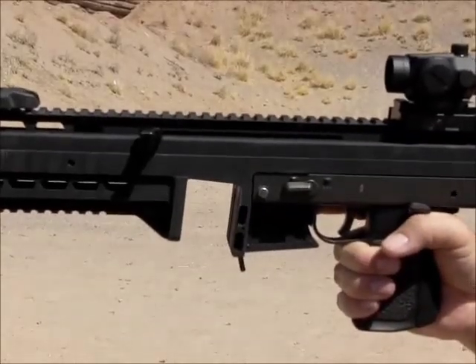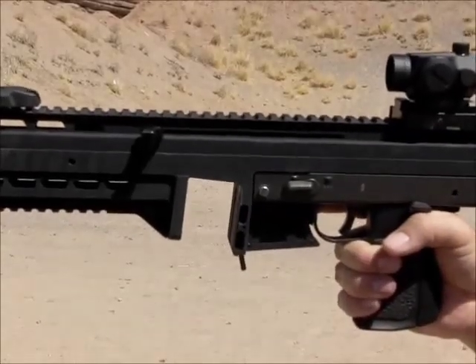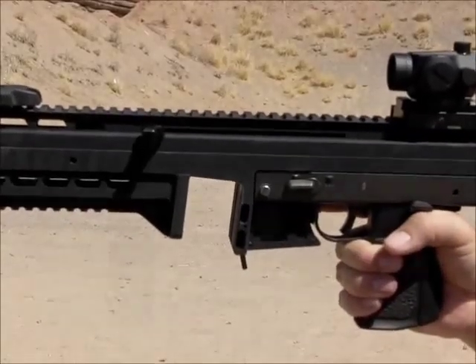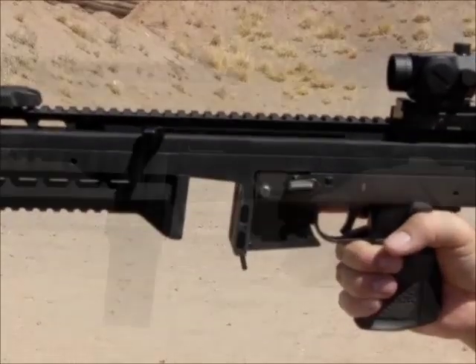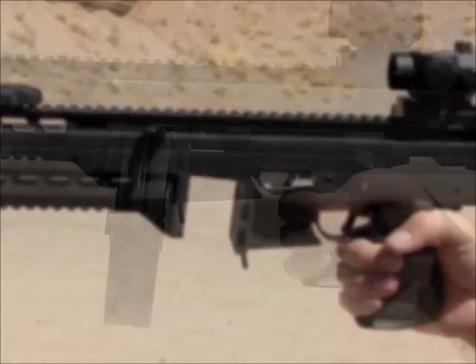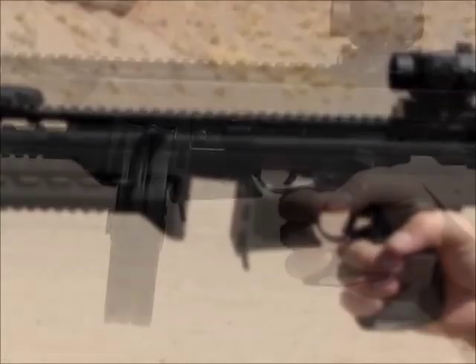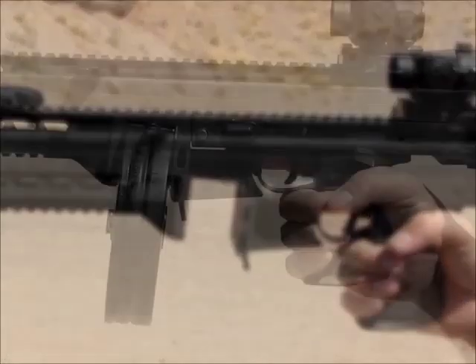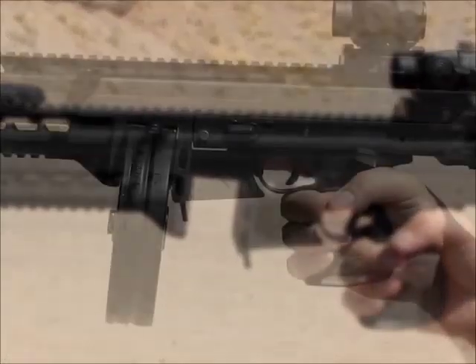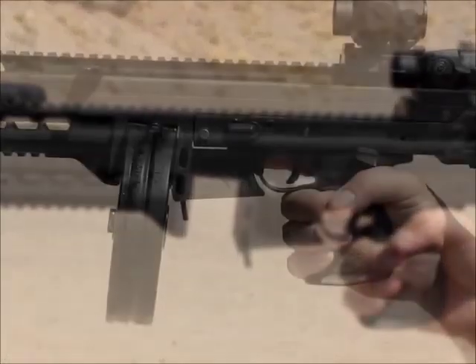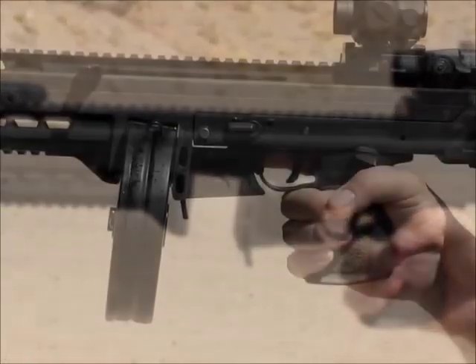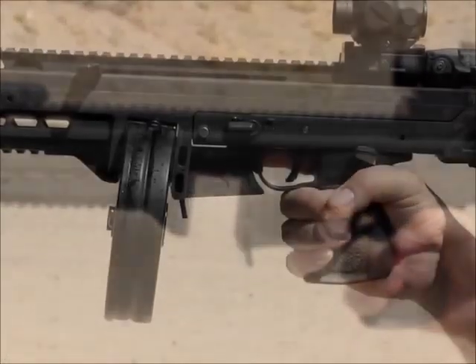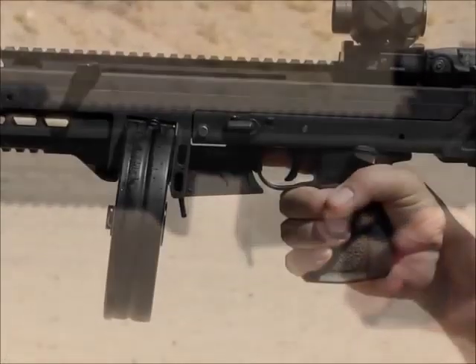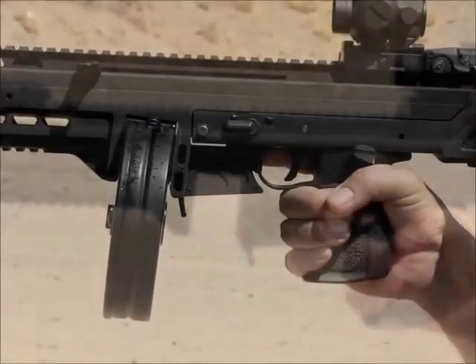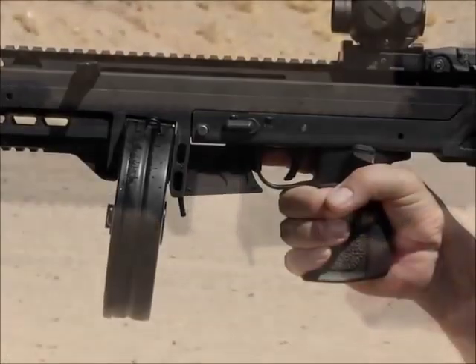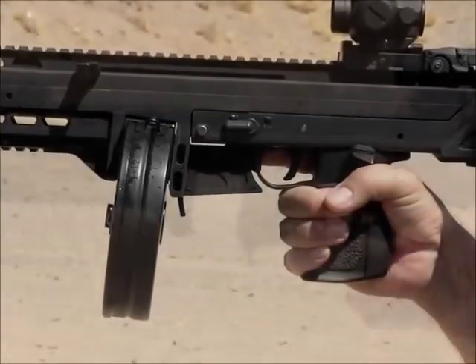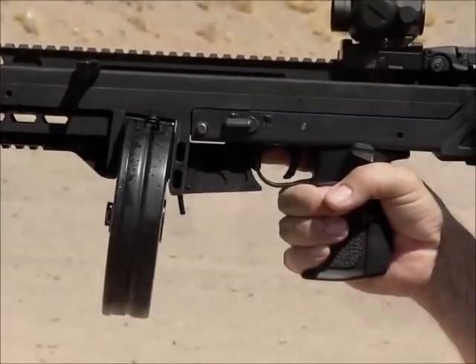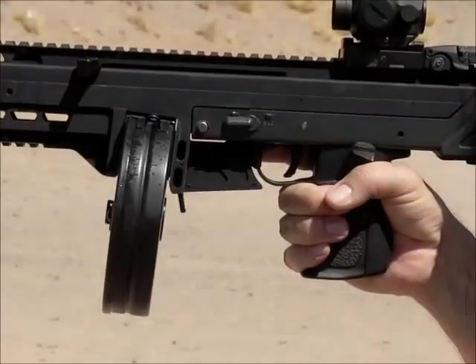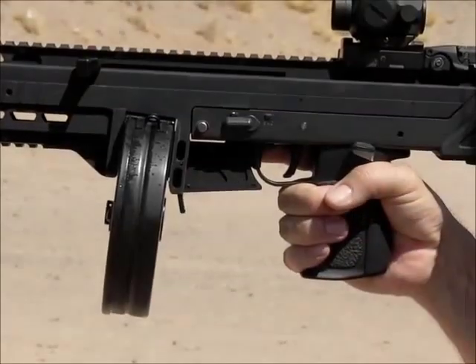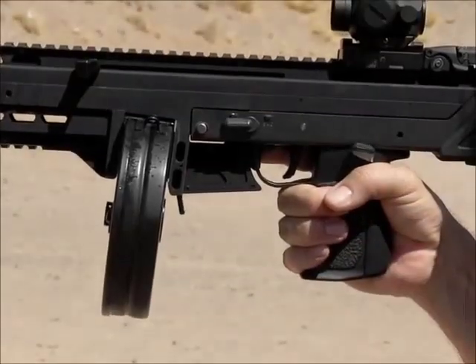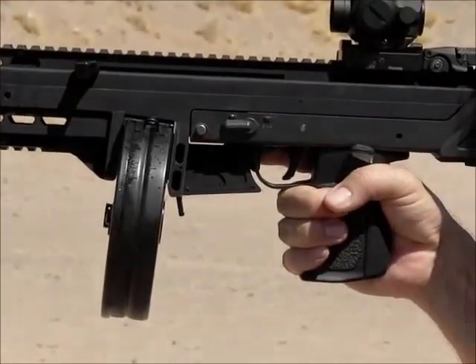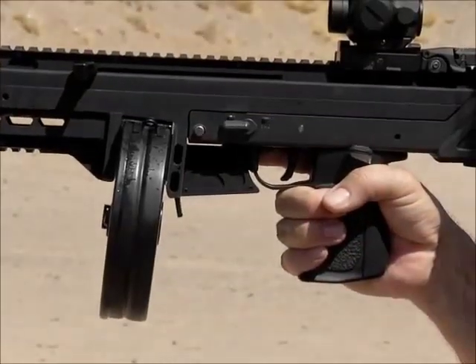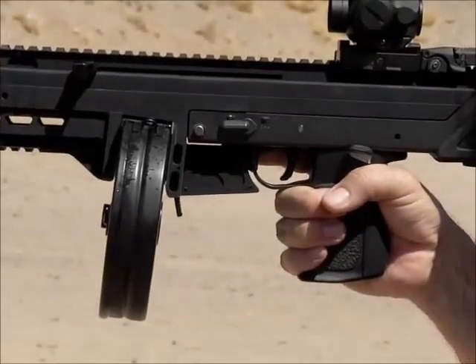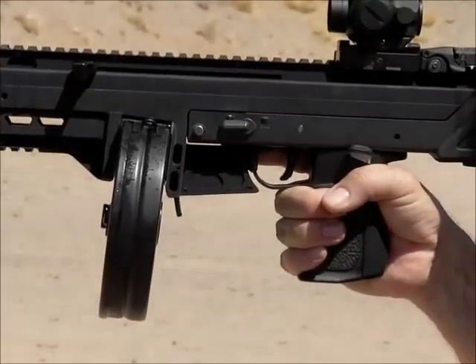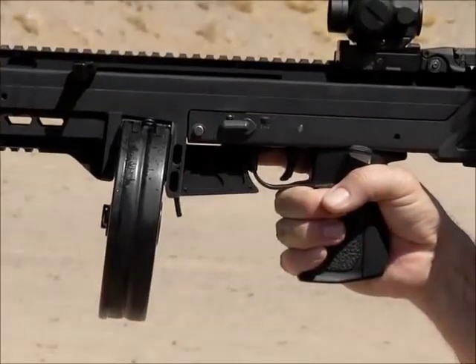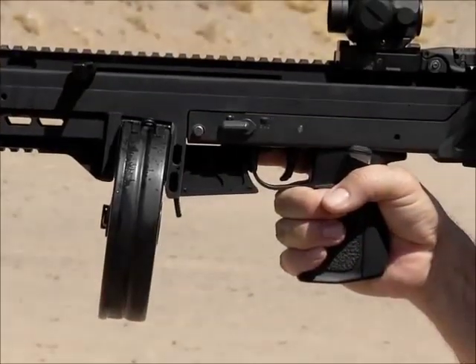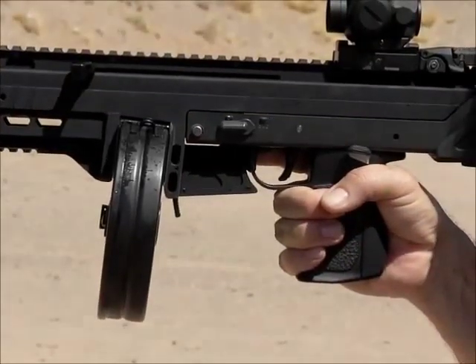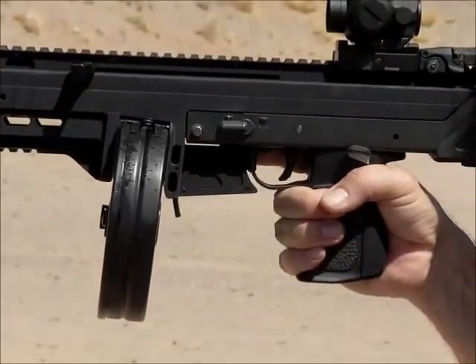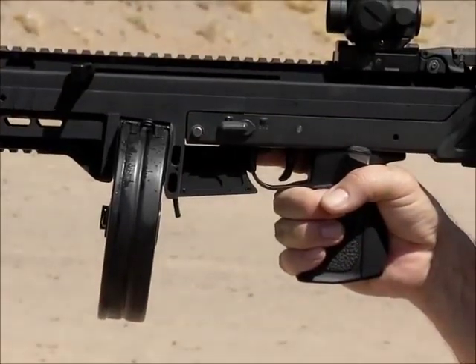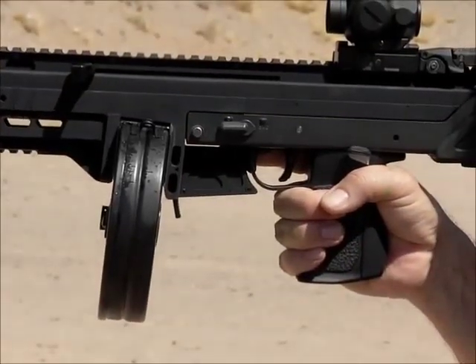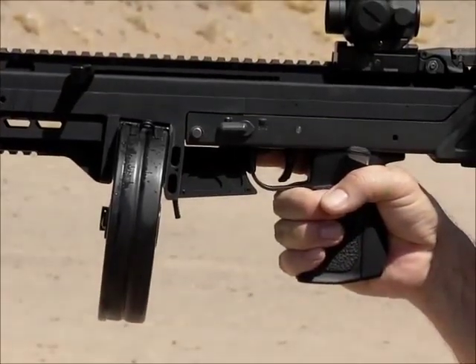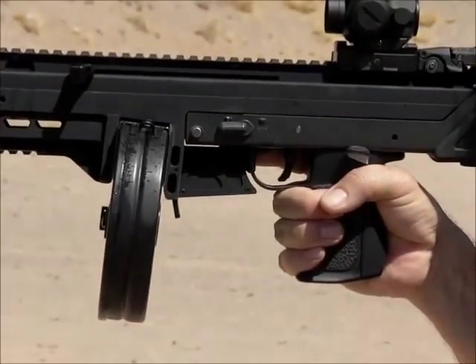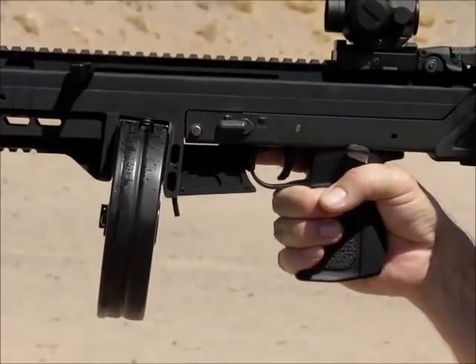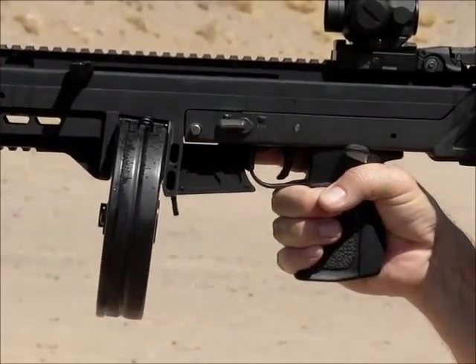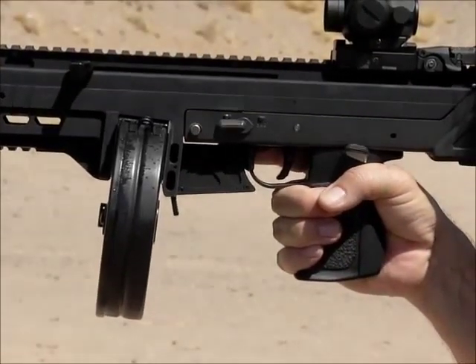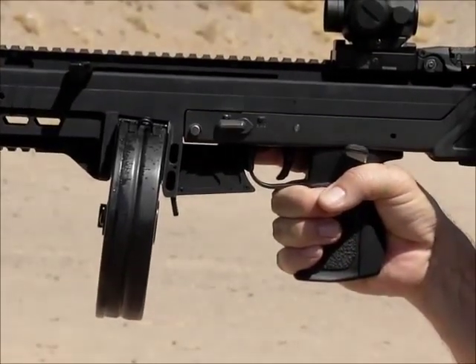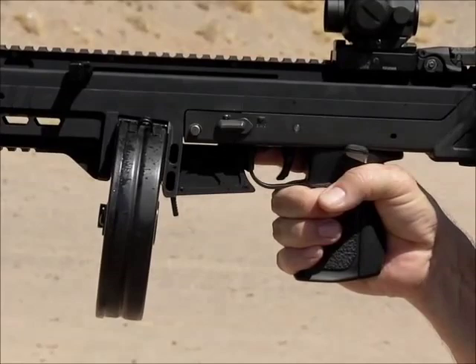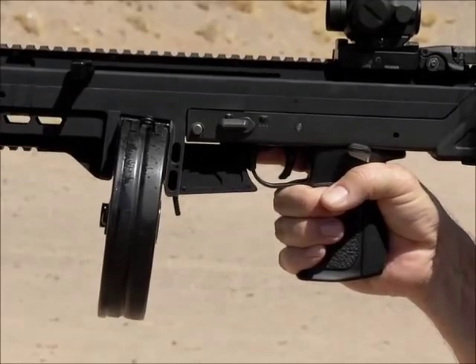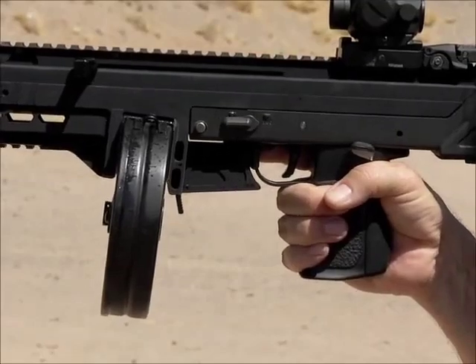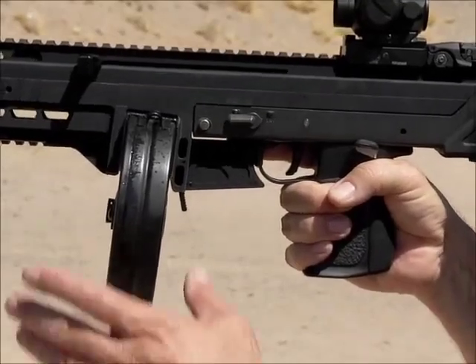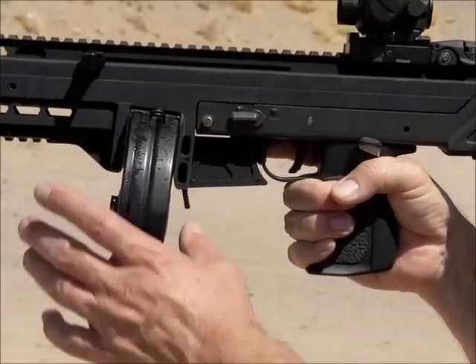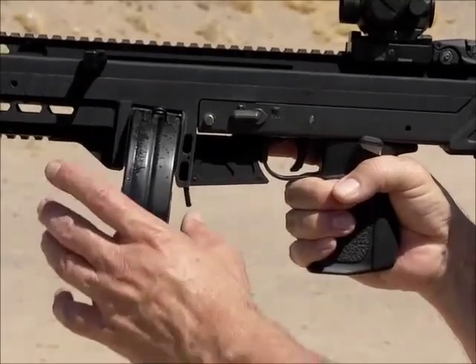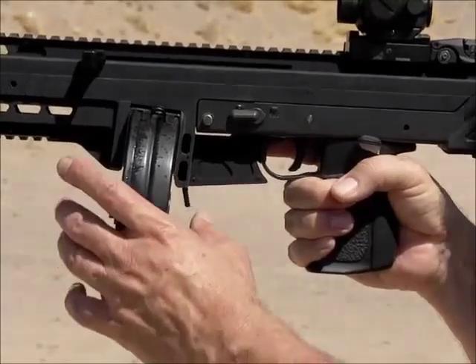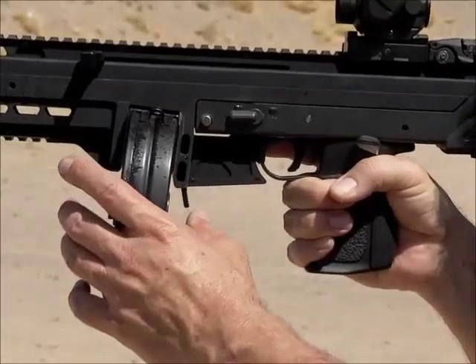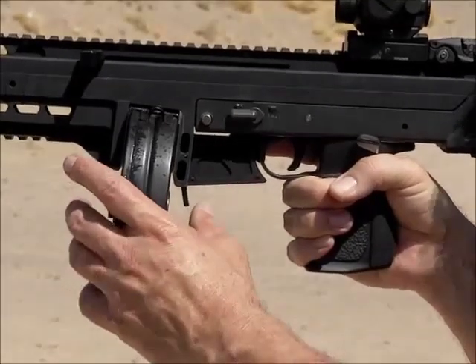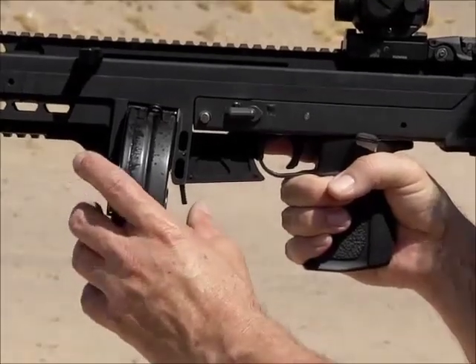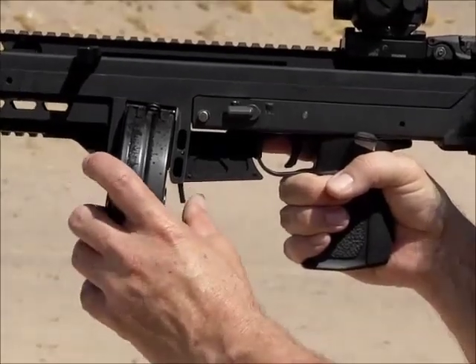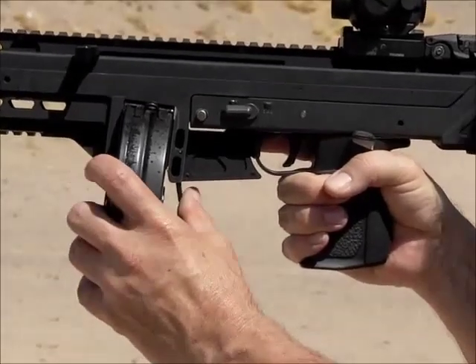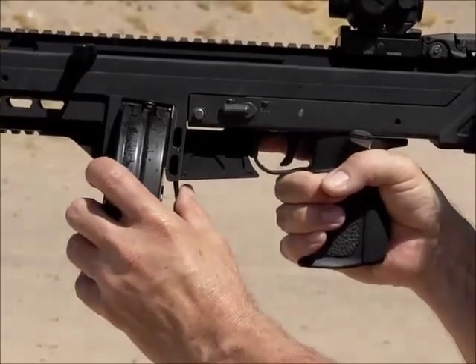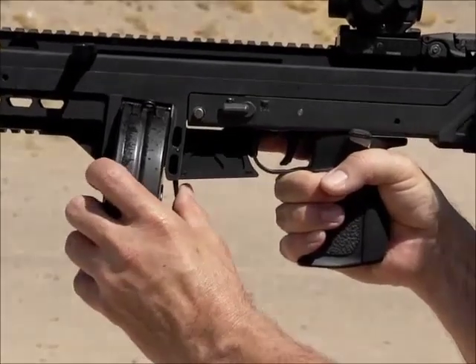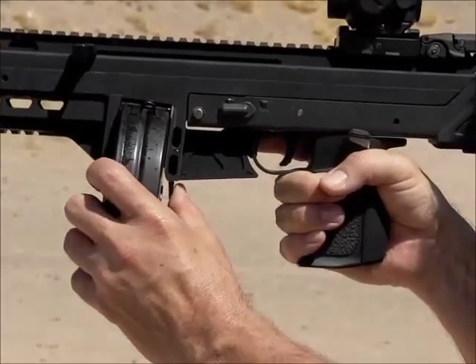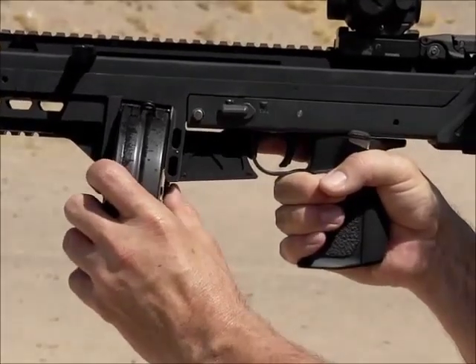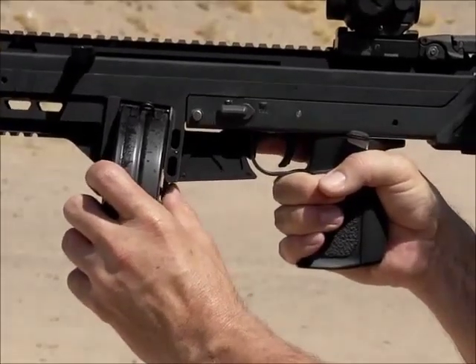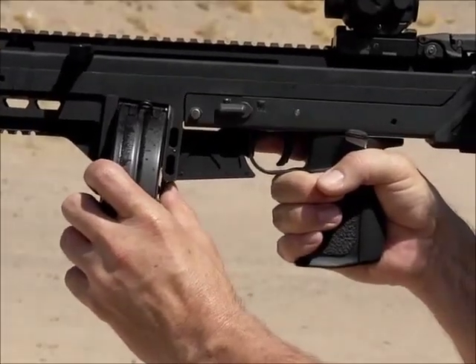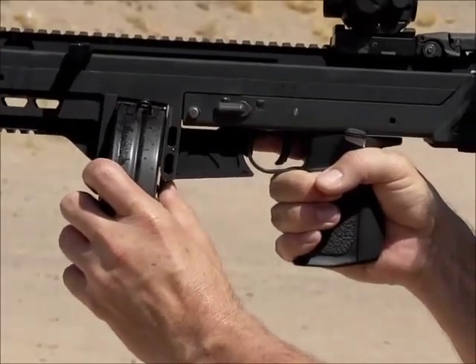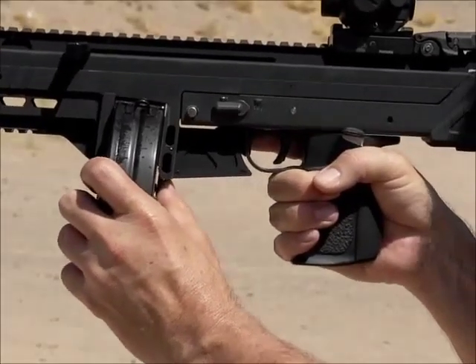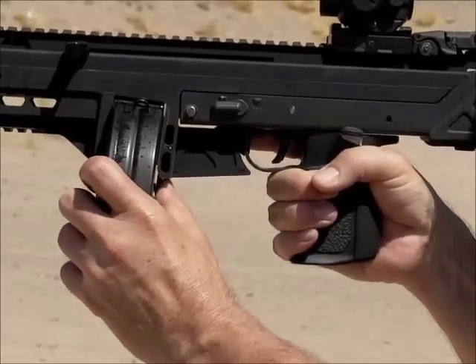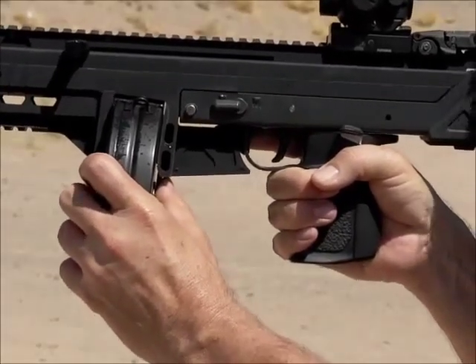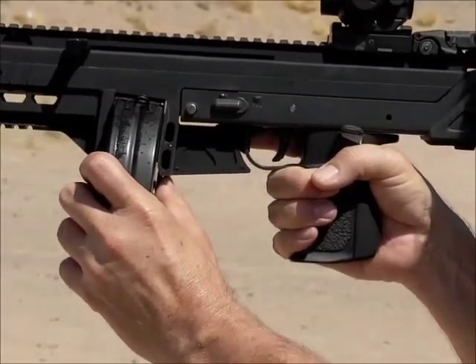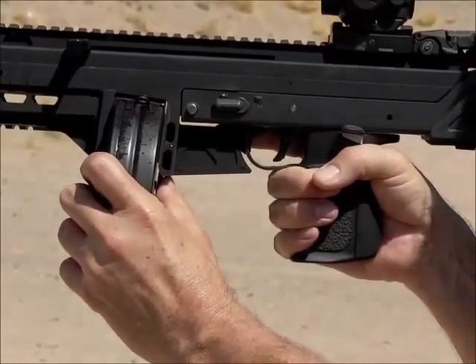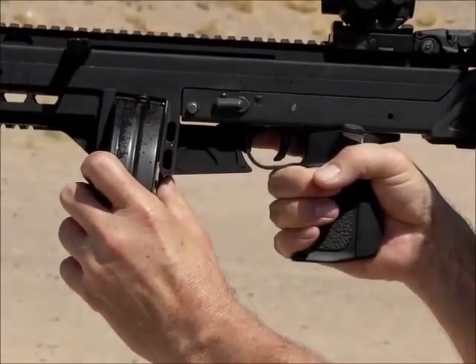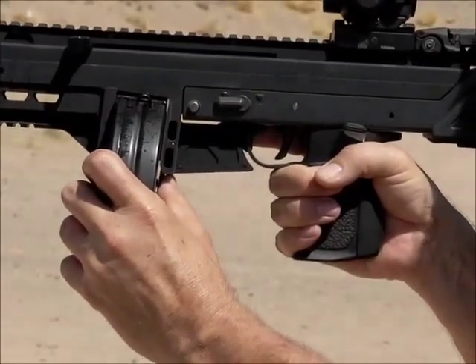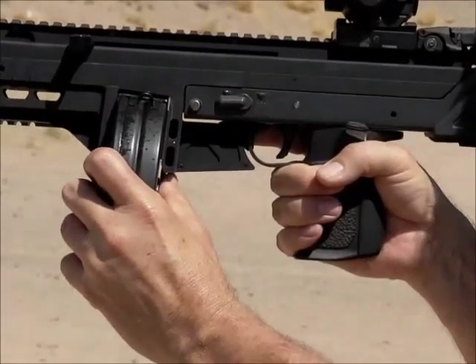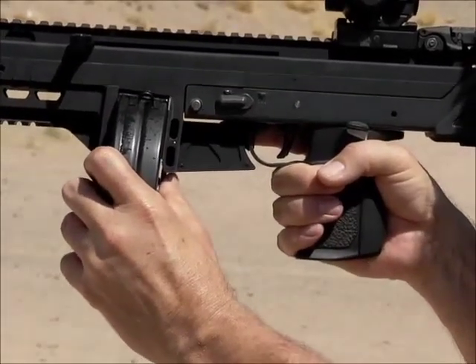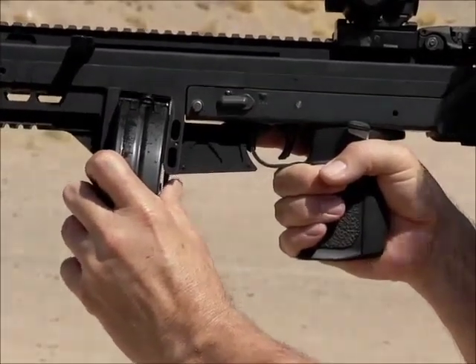The mag release is ambidextrous and easy to operate. Just grab the drum, squeeze the mag release, and pull the drum free.